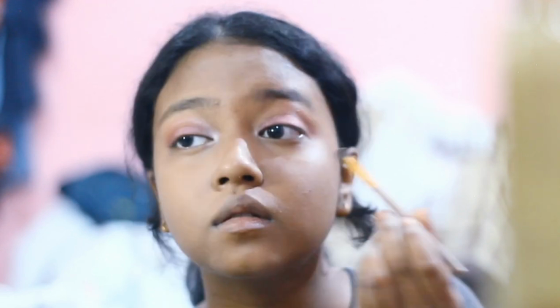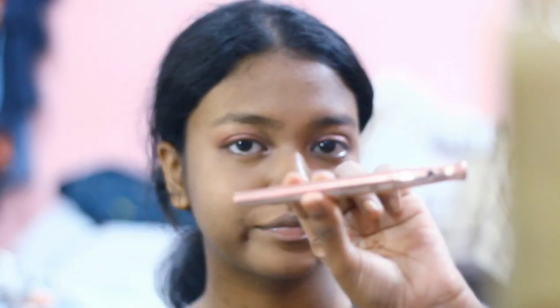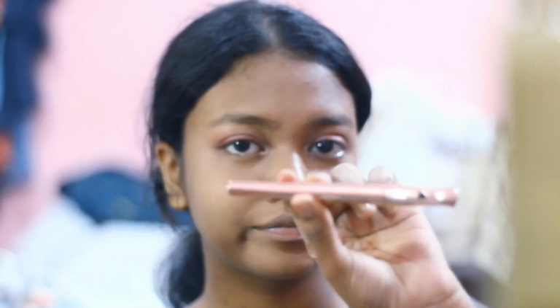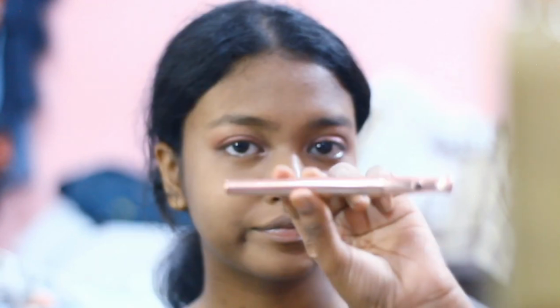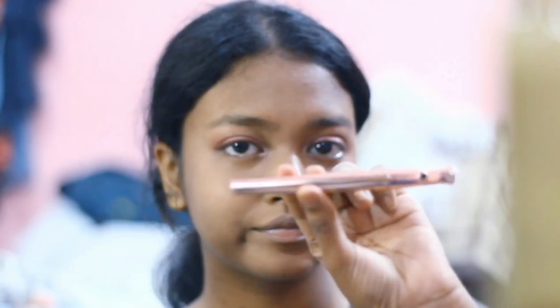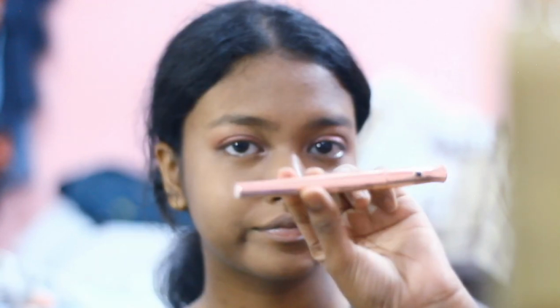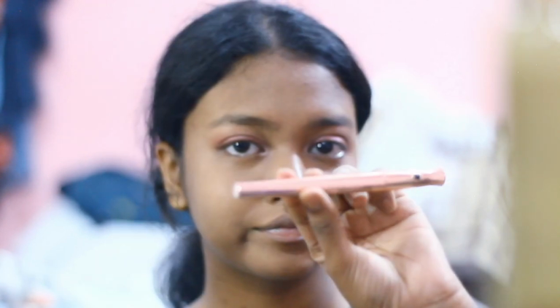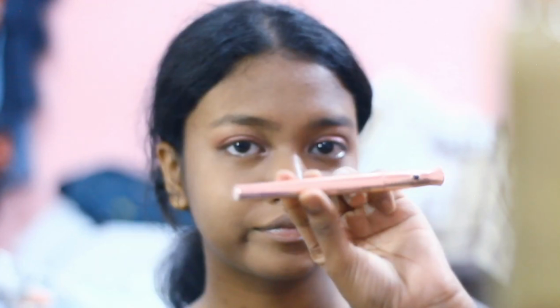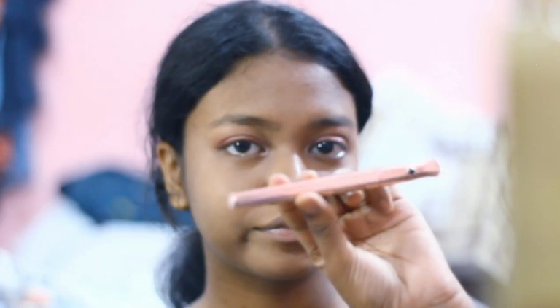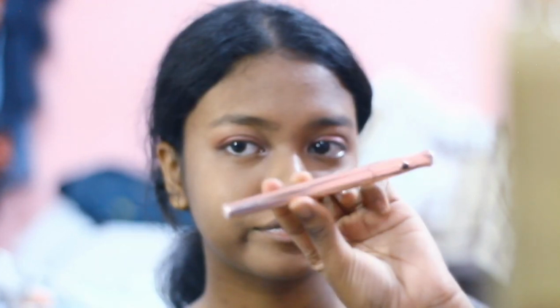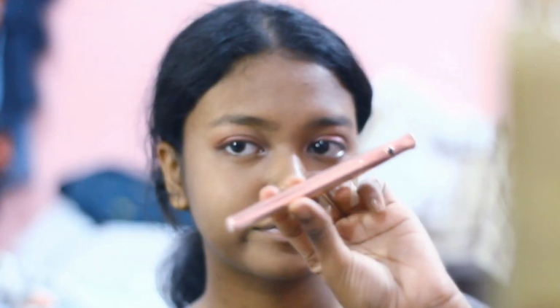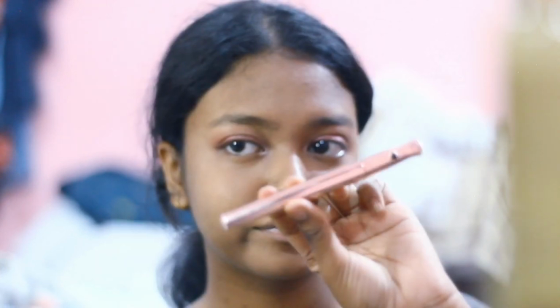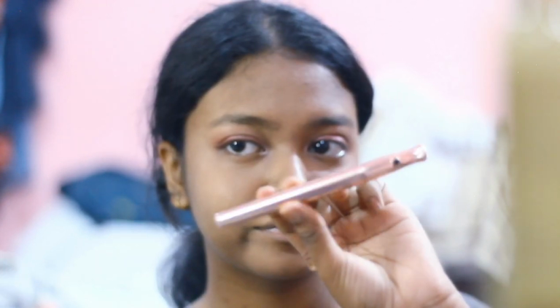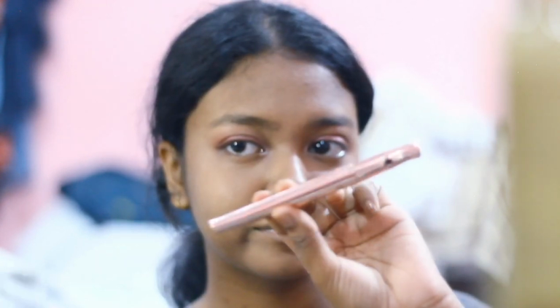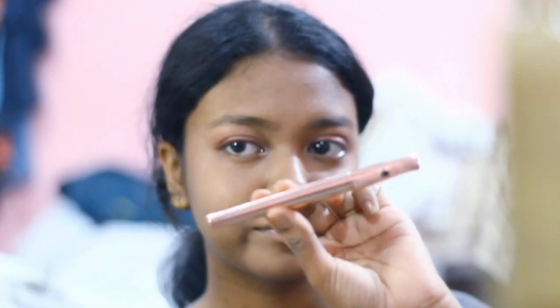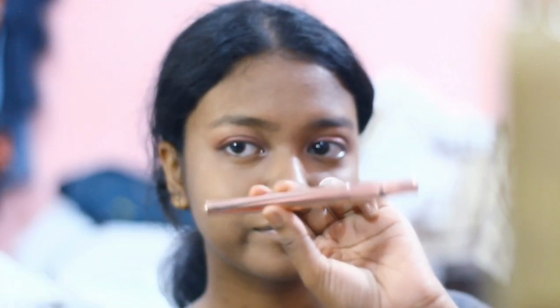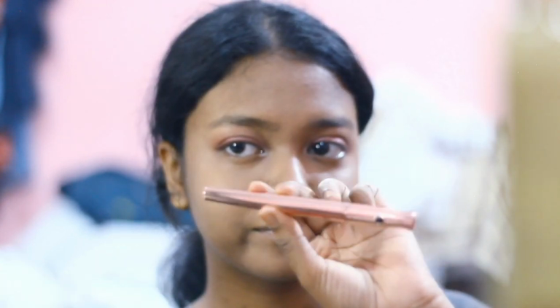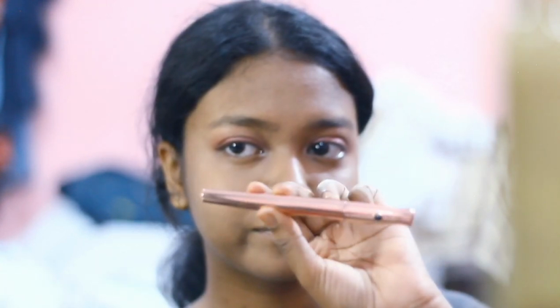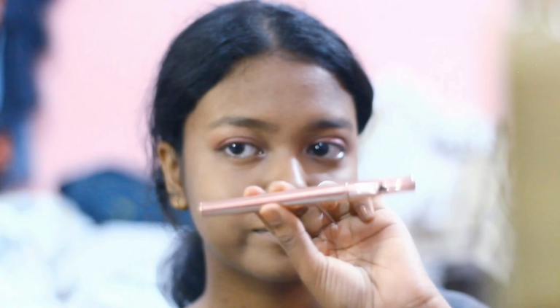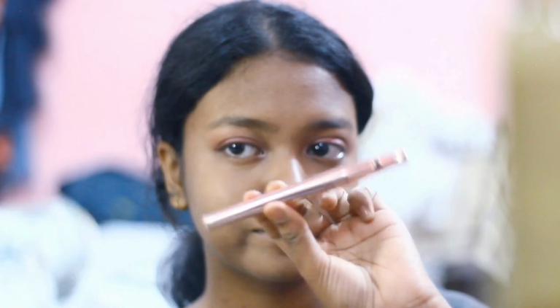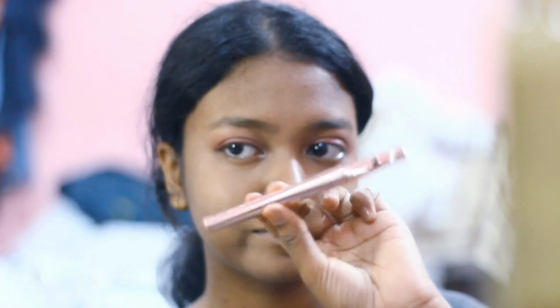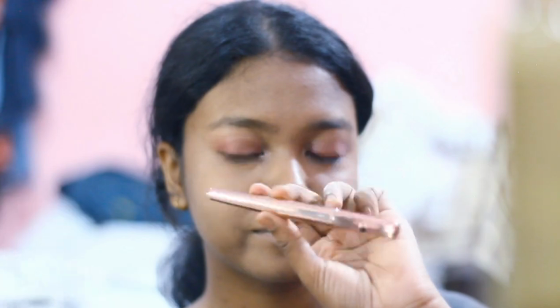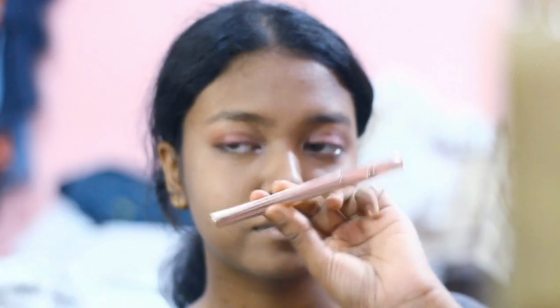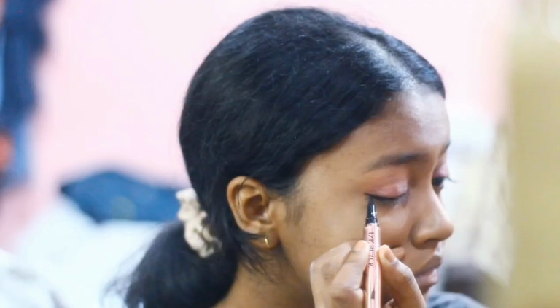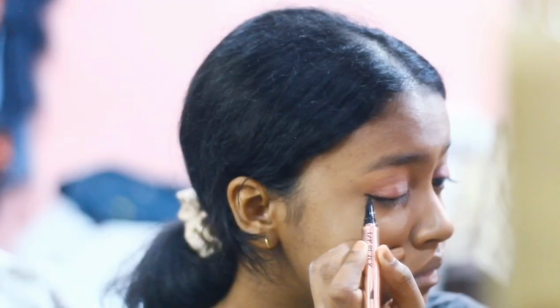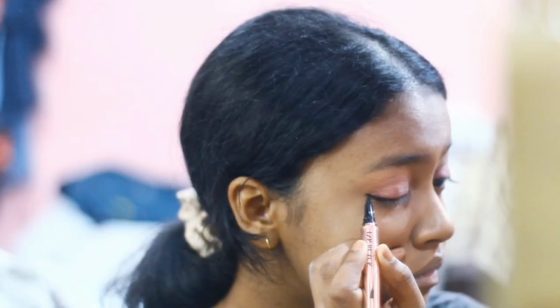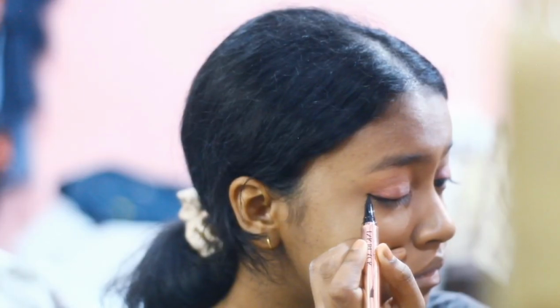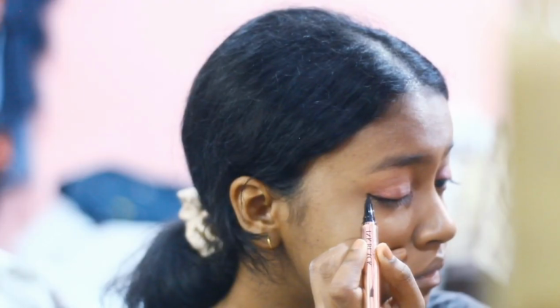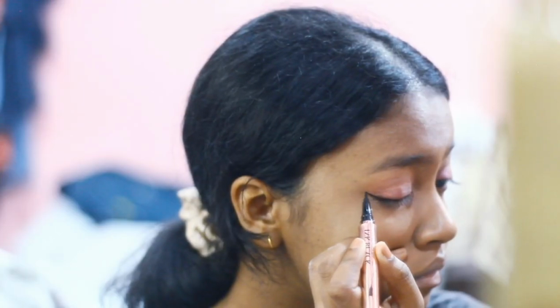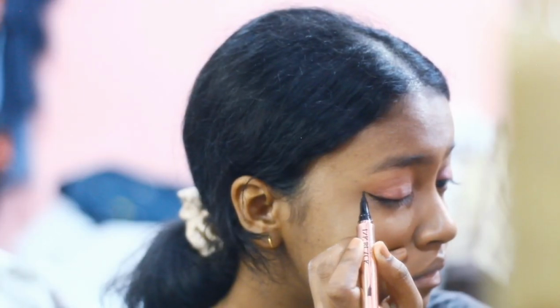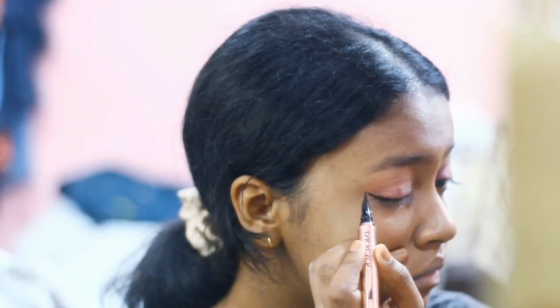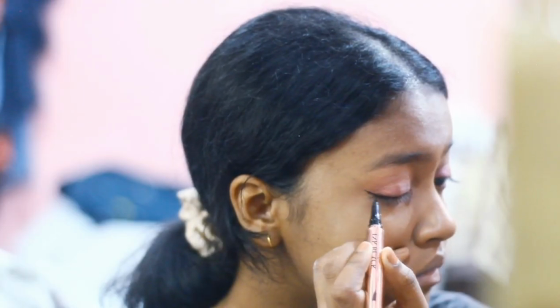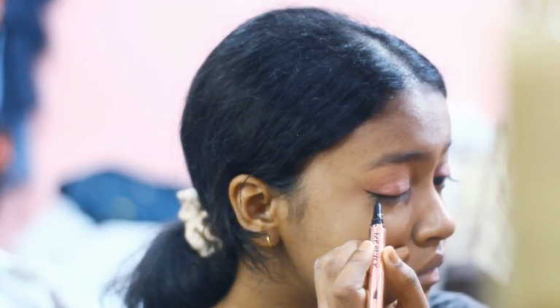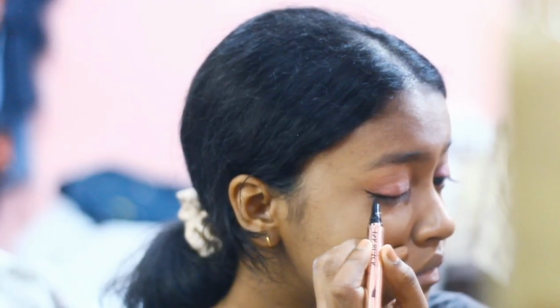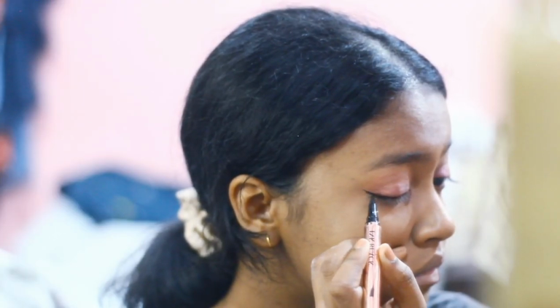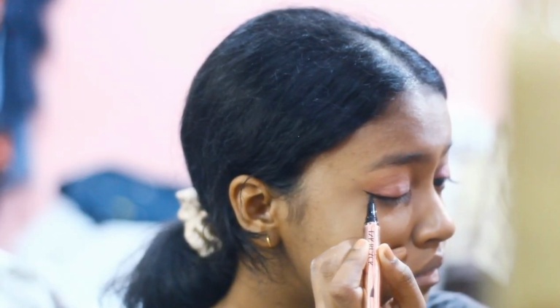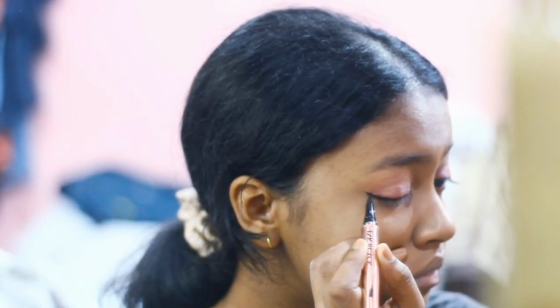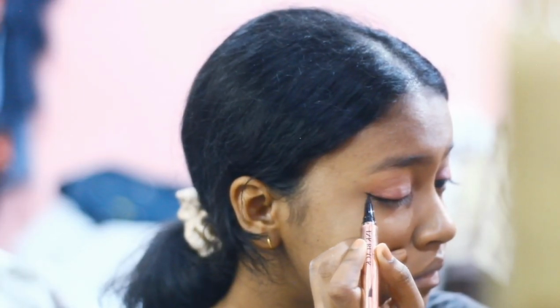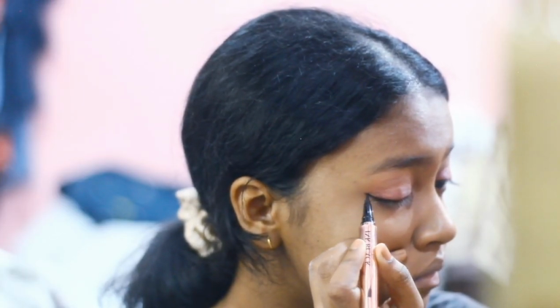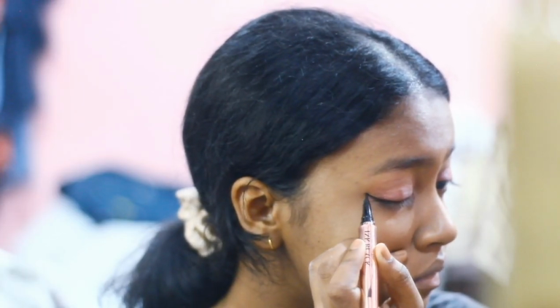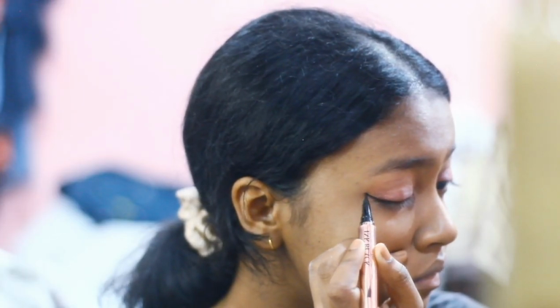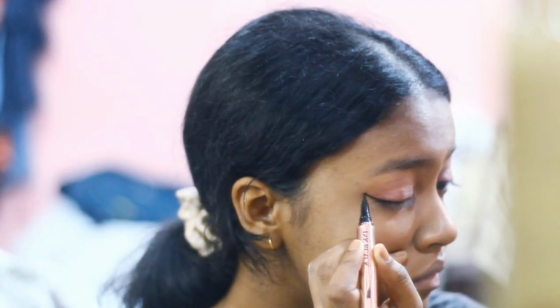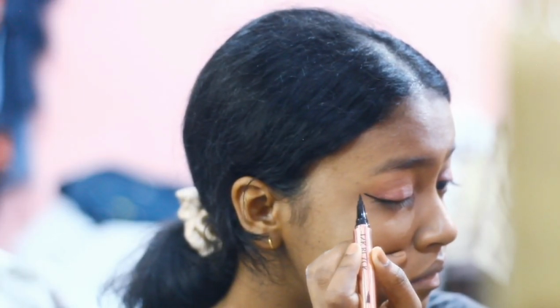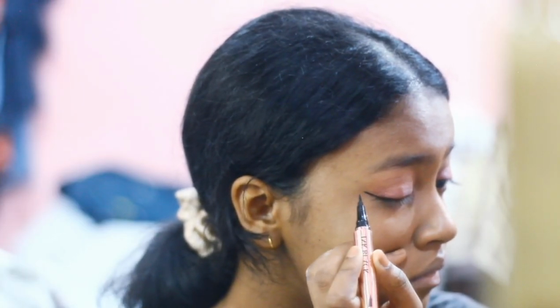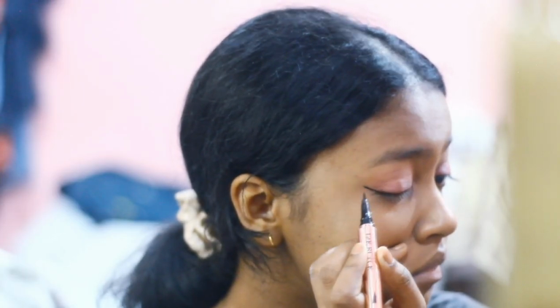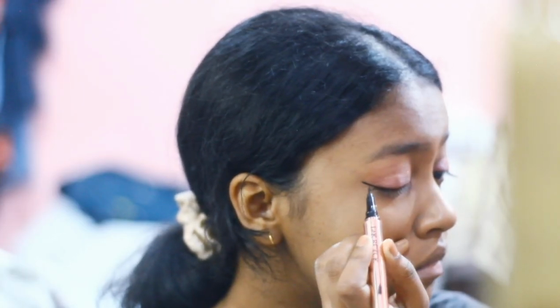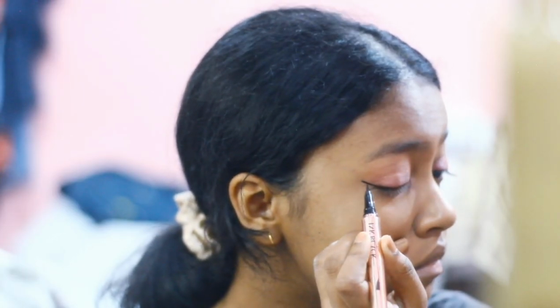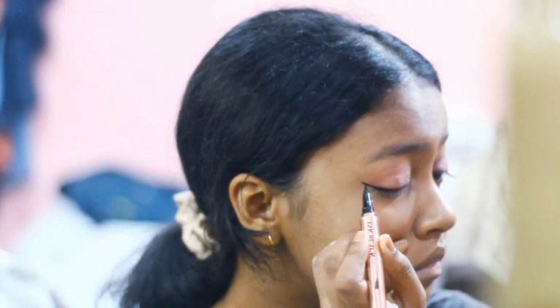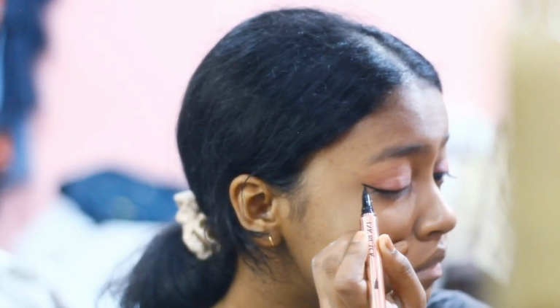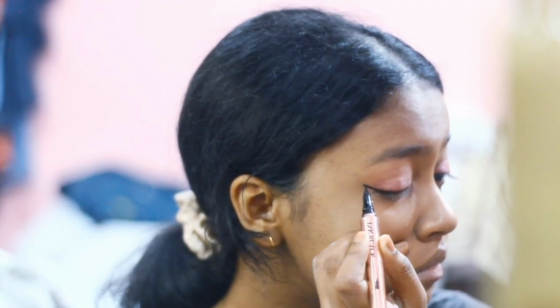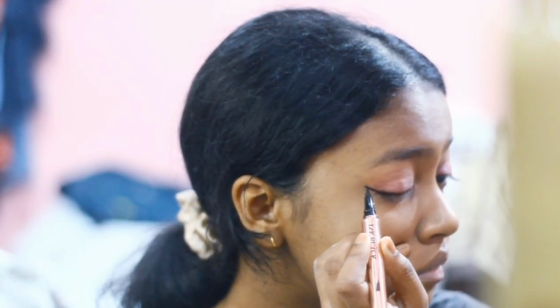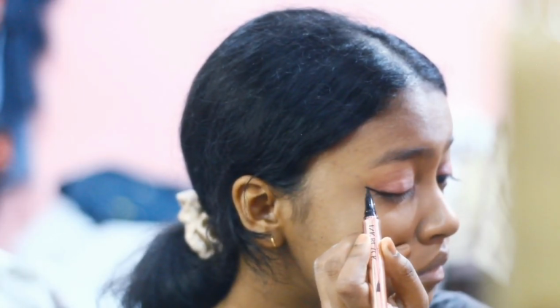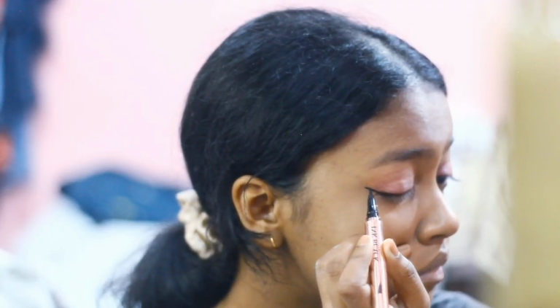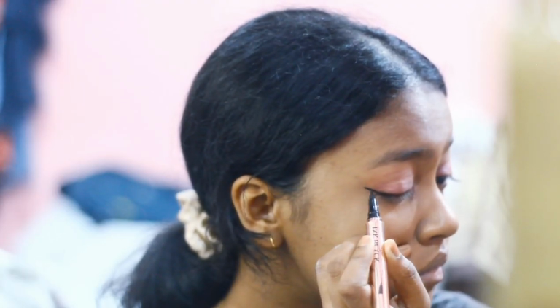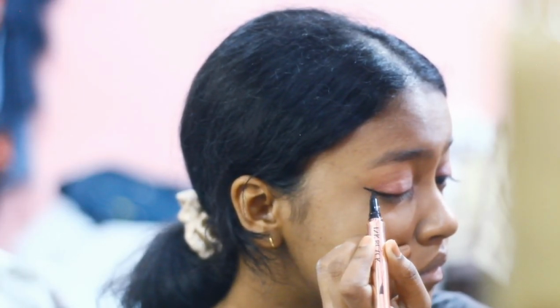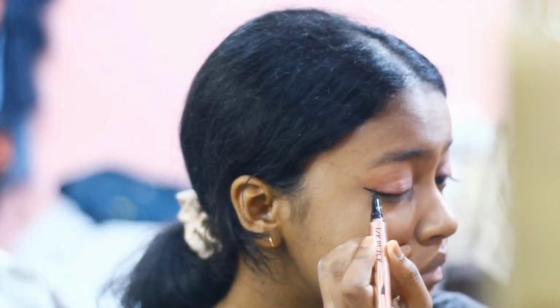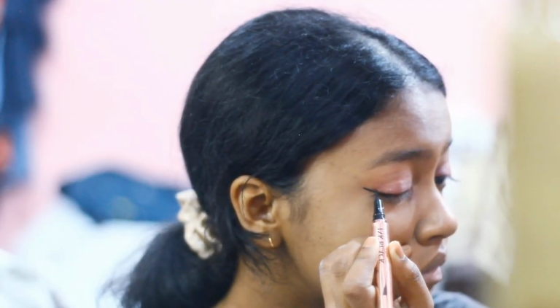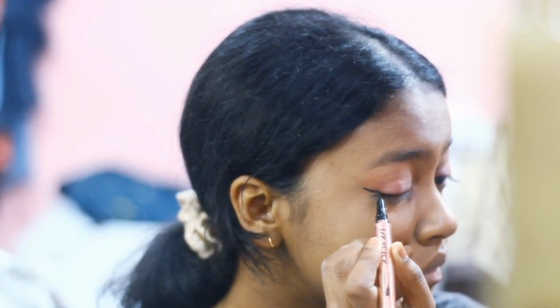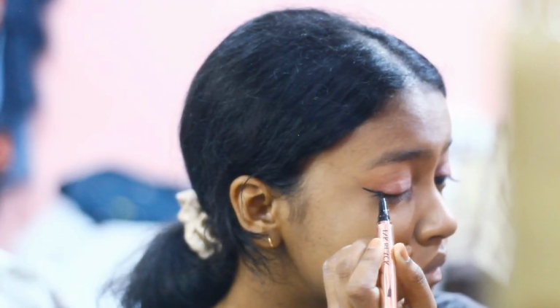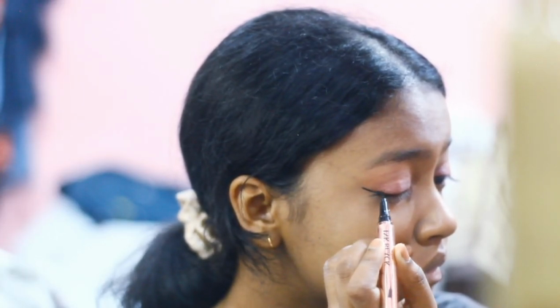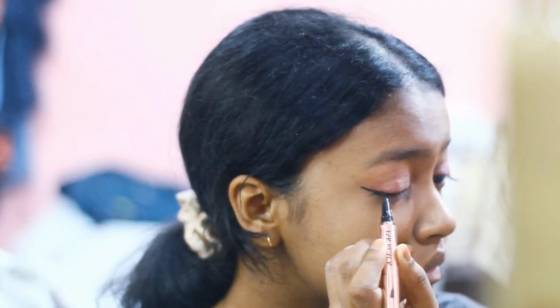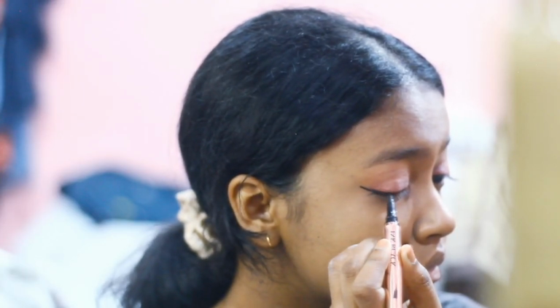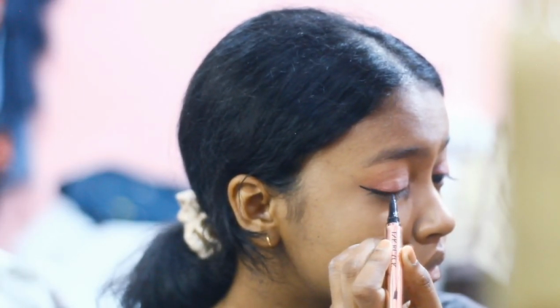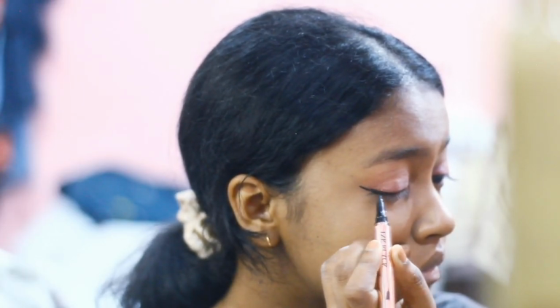I'm making a line on the crease, and now for the eyeliner part I'm just going to go with a simple classic eyeliner.